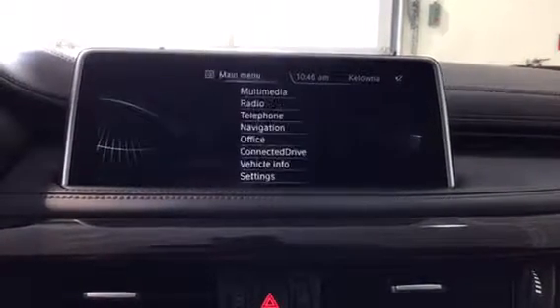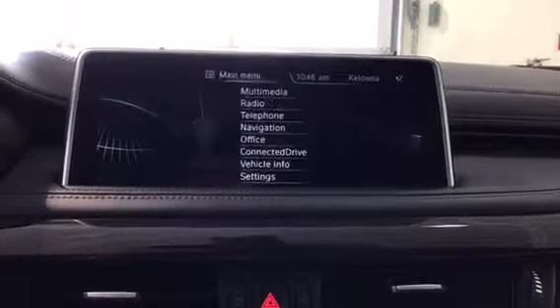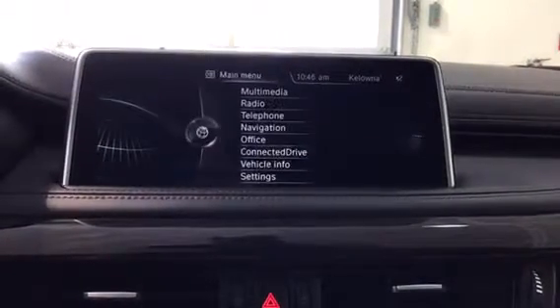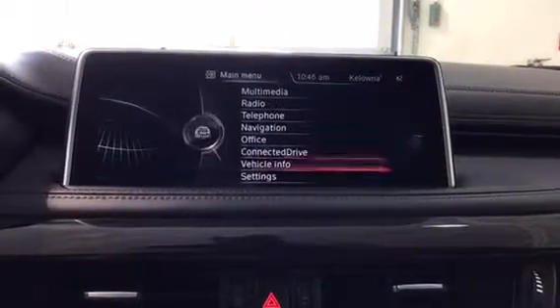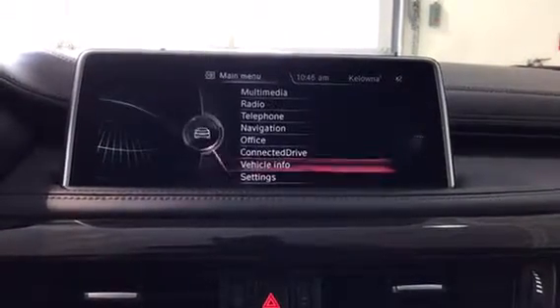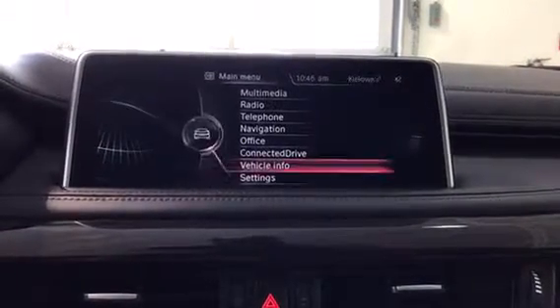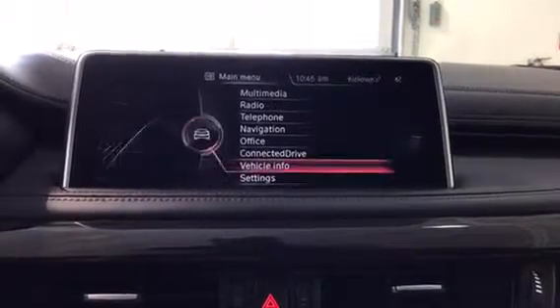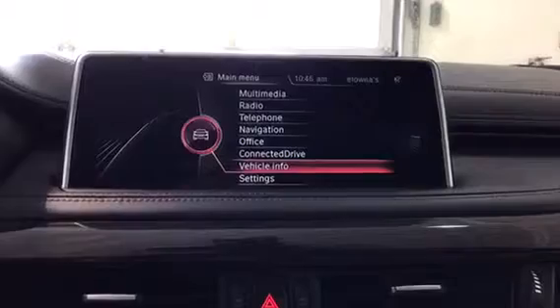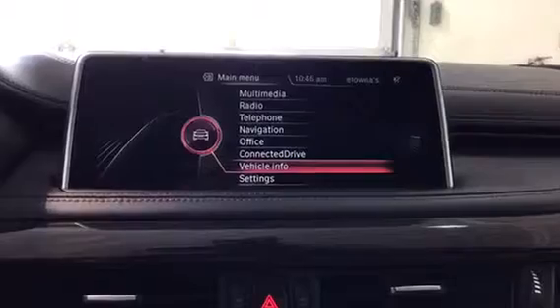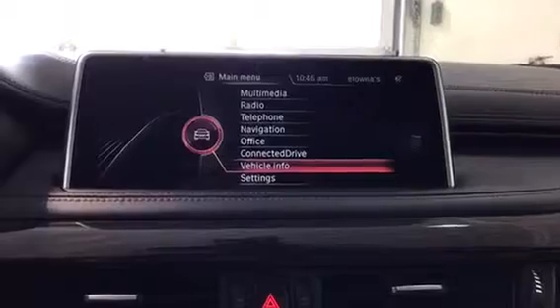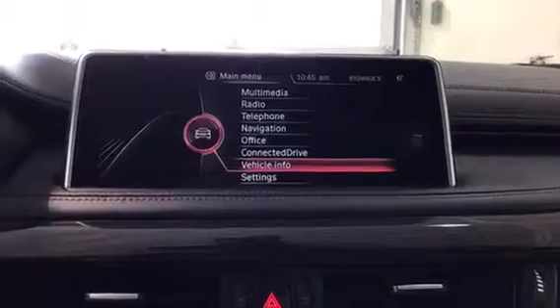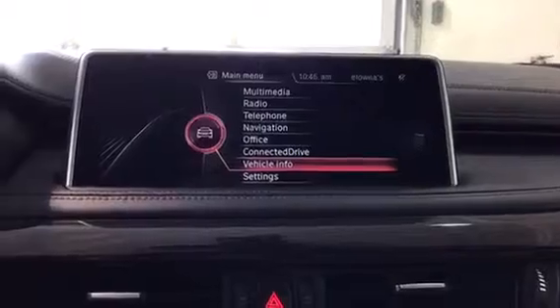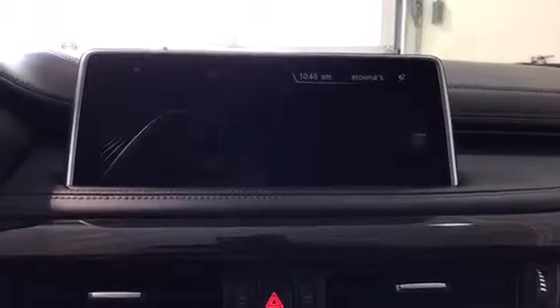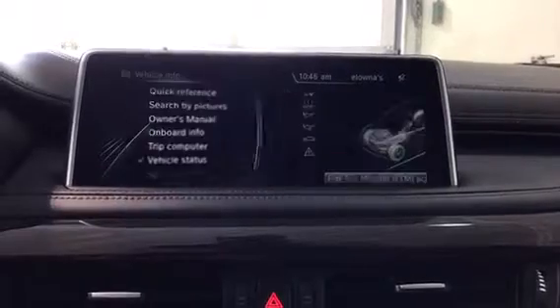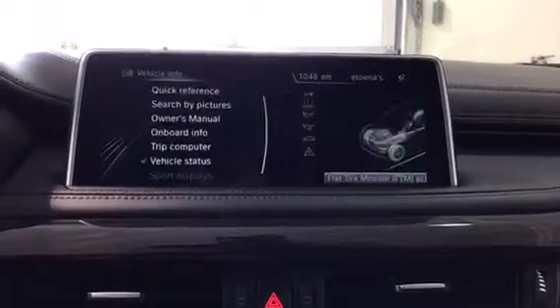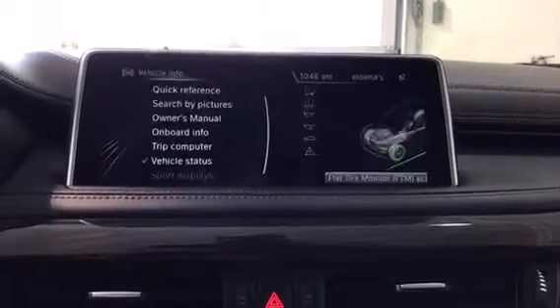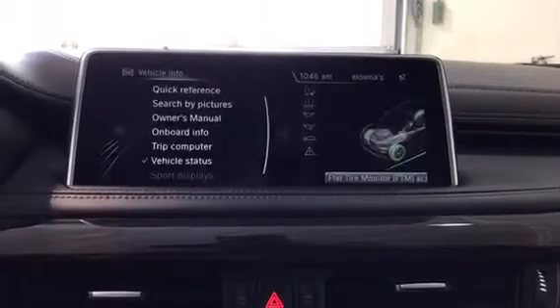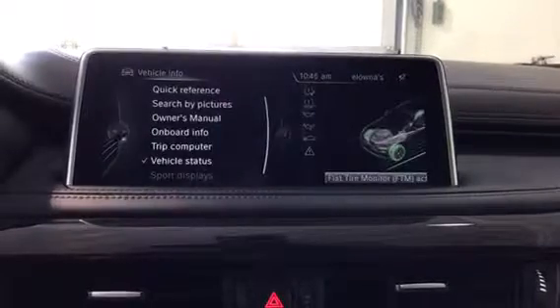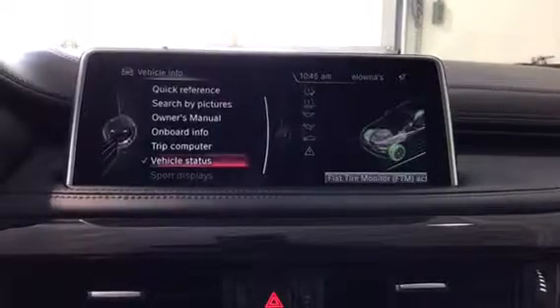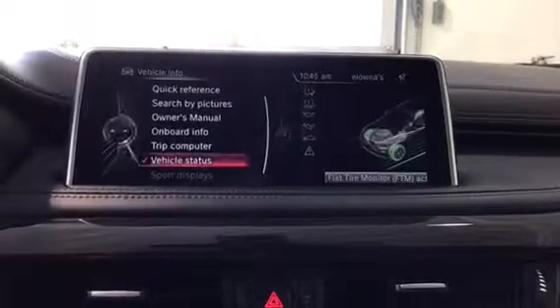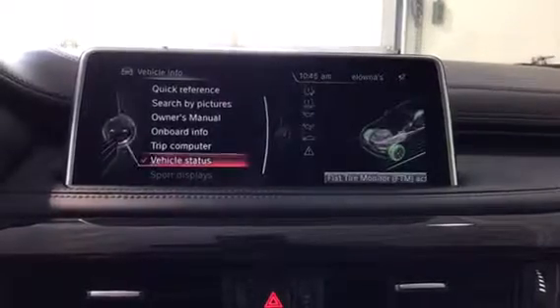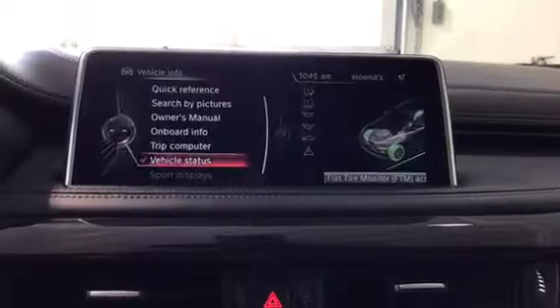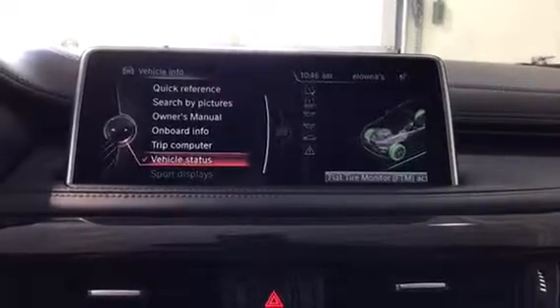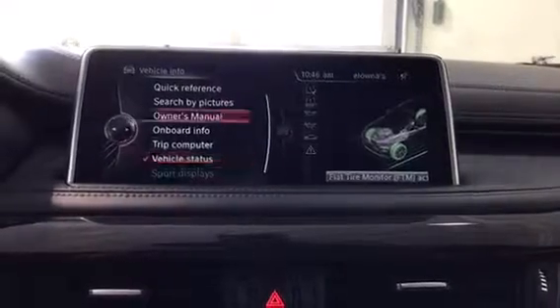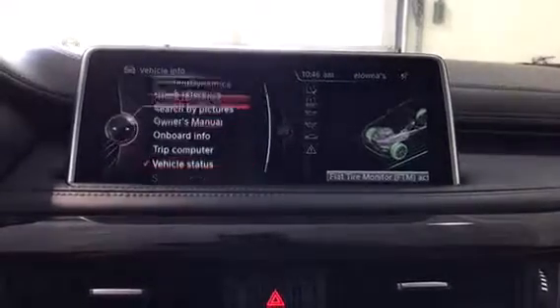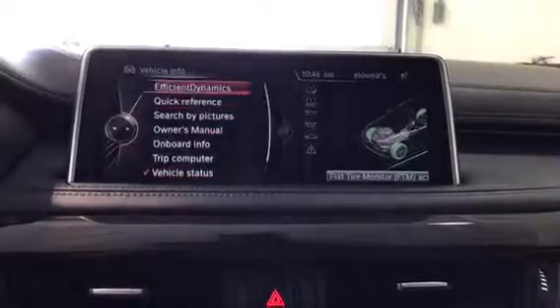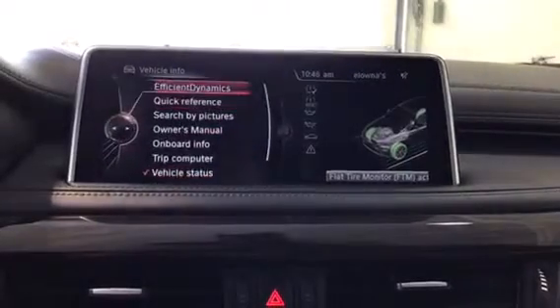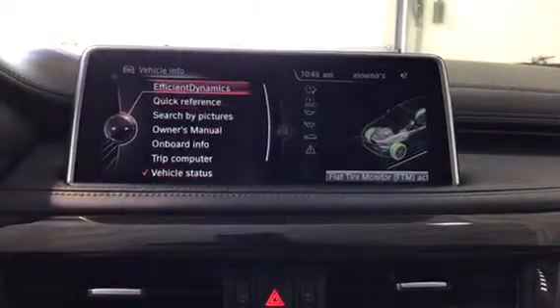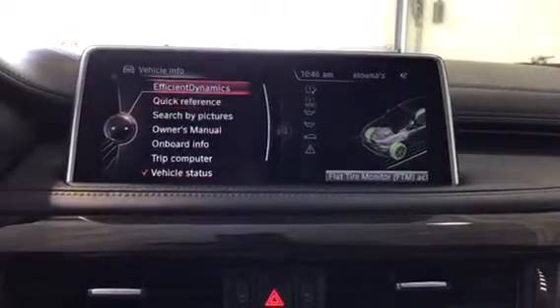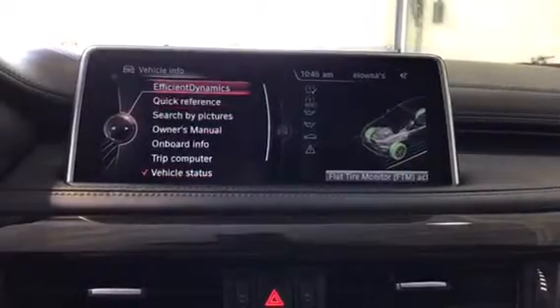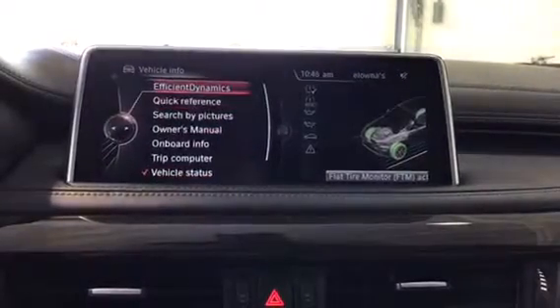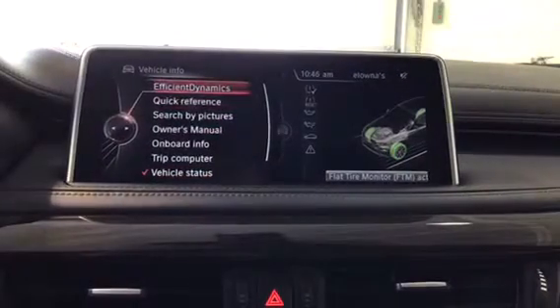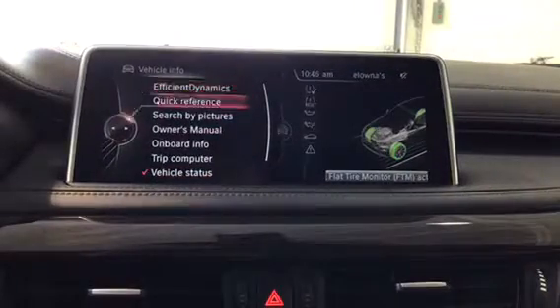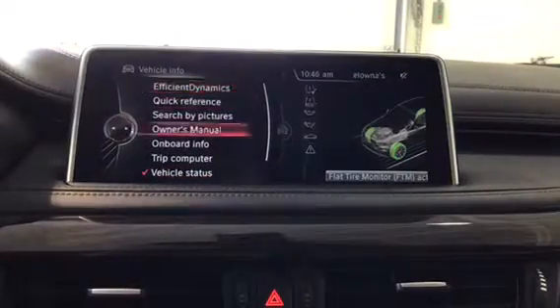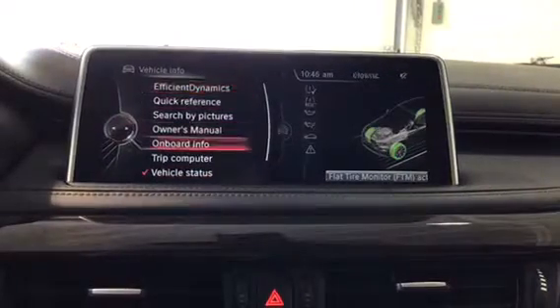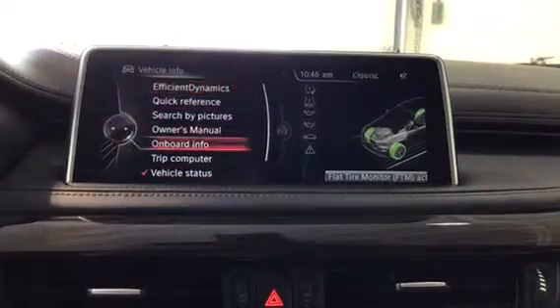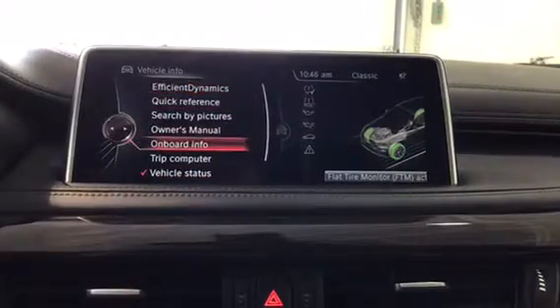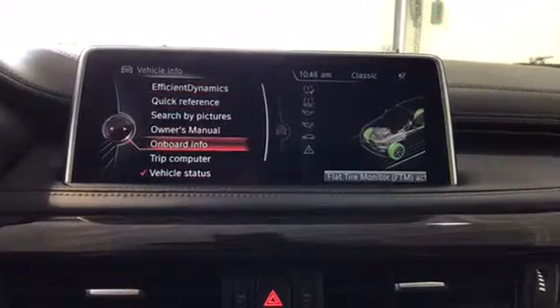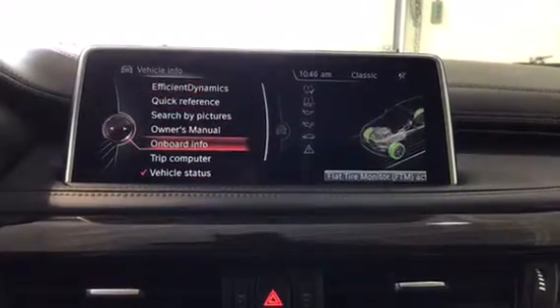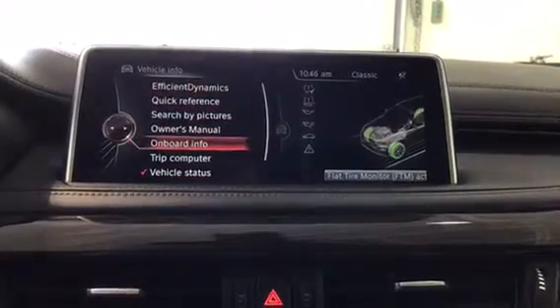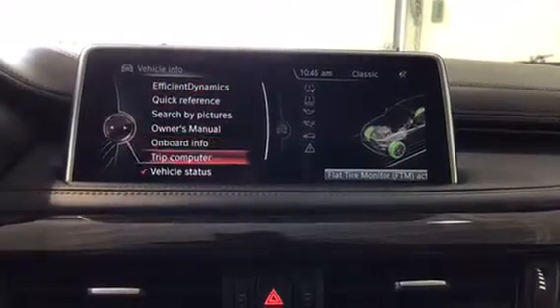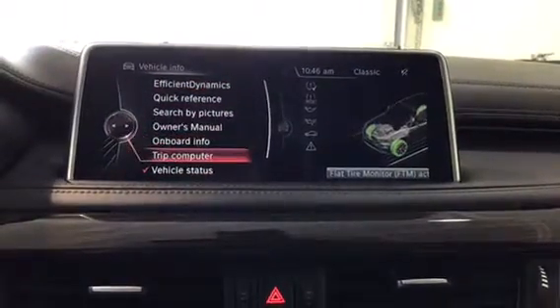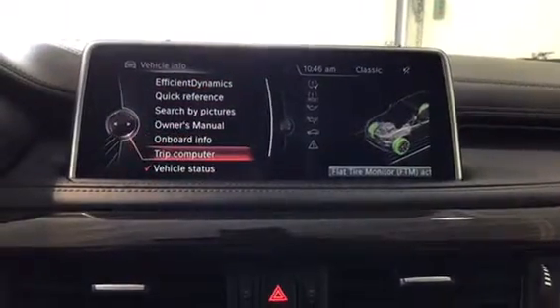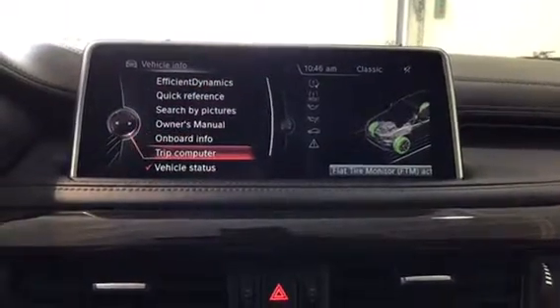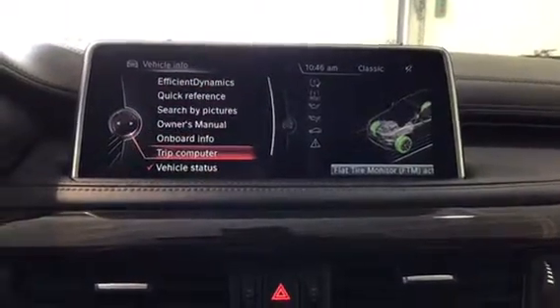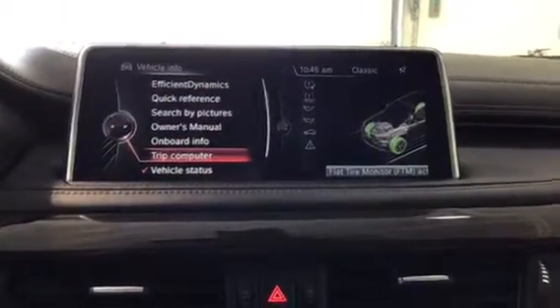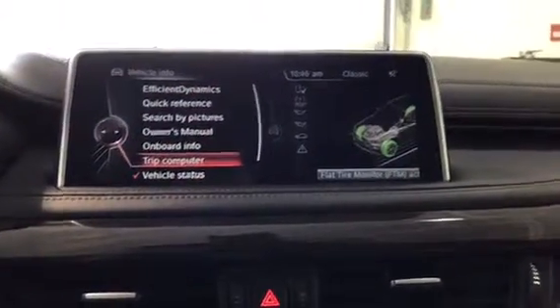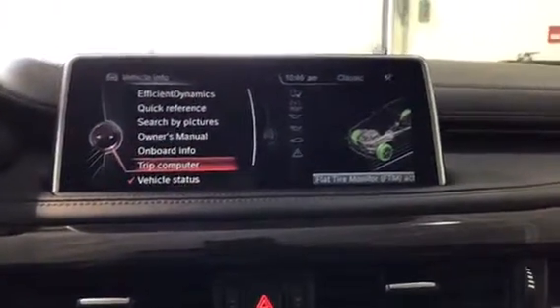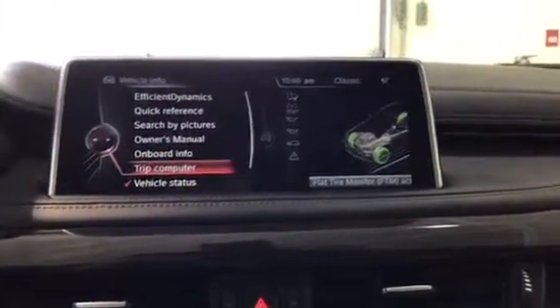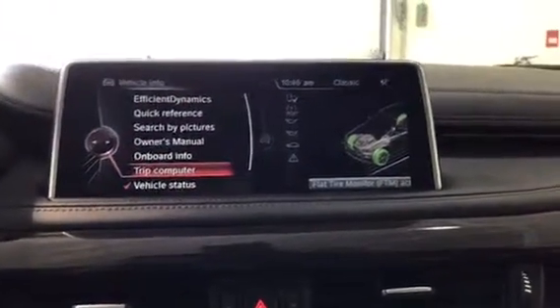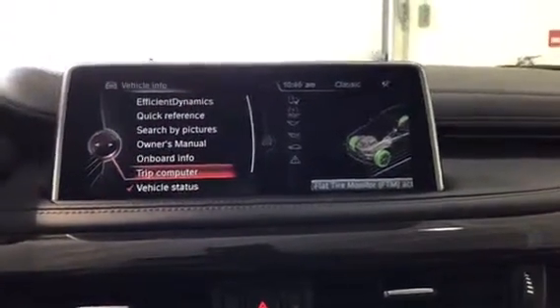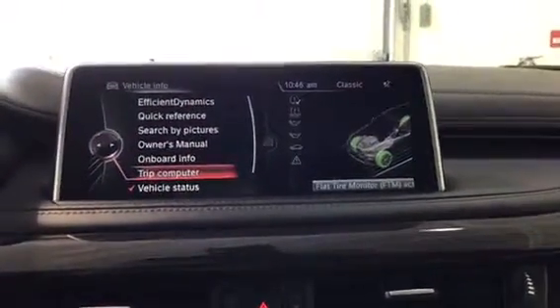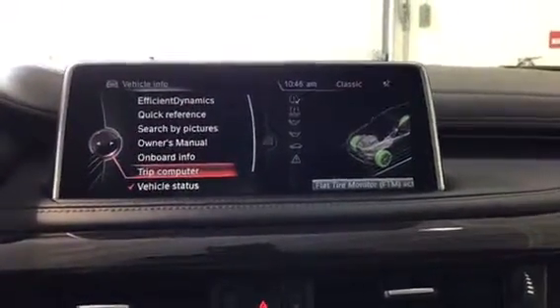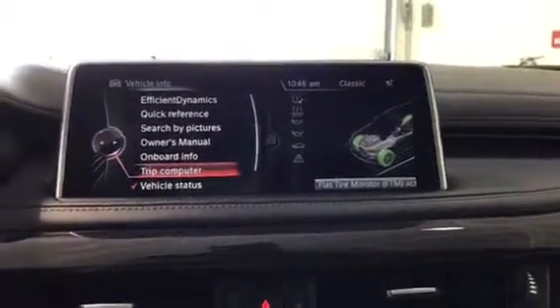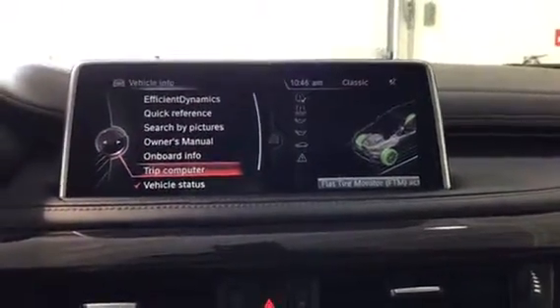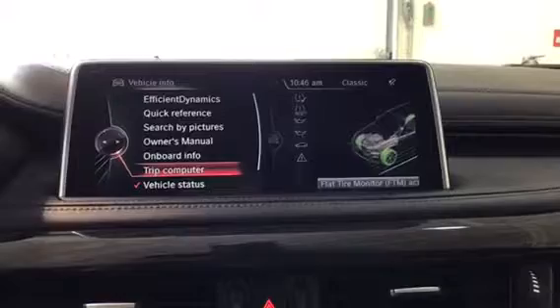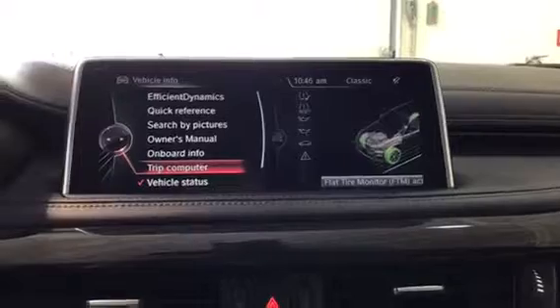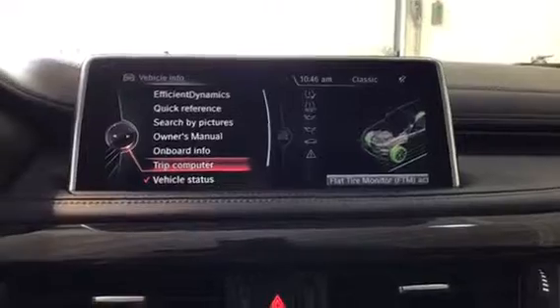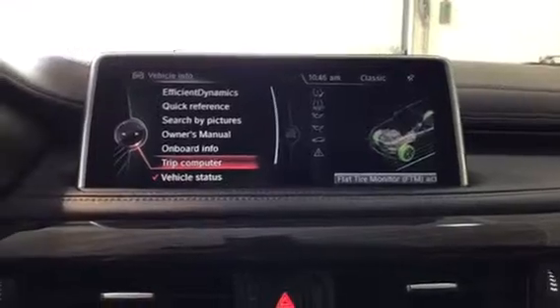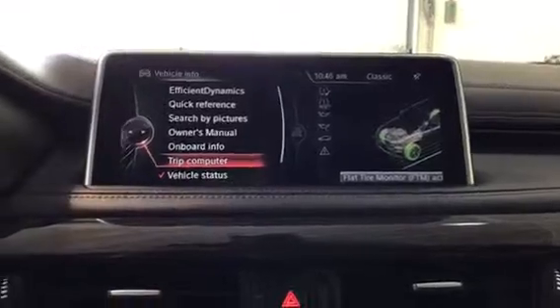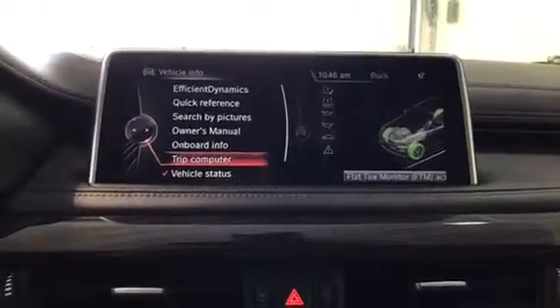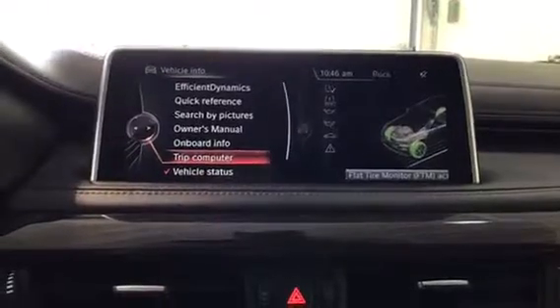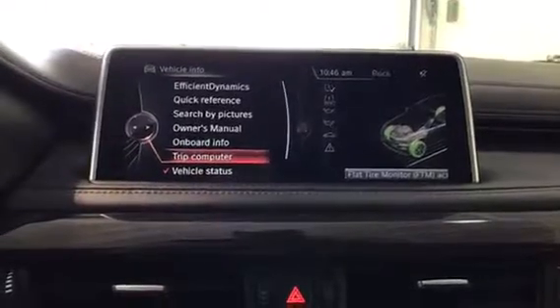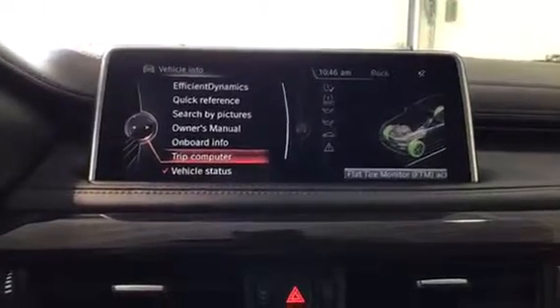Under Vehicle Info we do have the full owner's manual, our trip computer, and vehicle status, which is a nice feature.